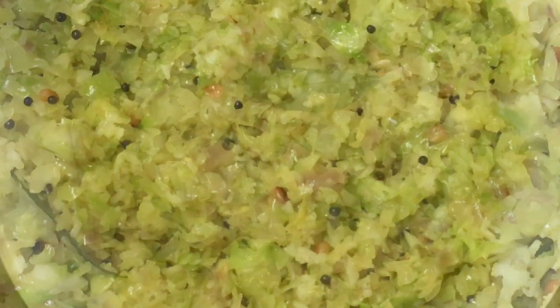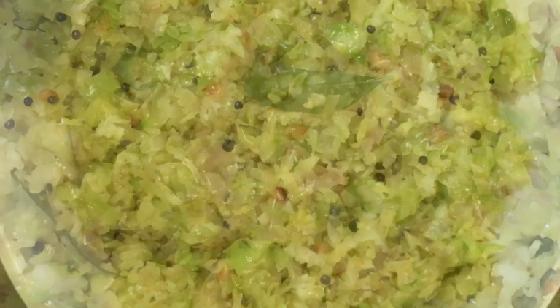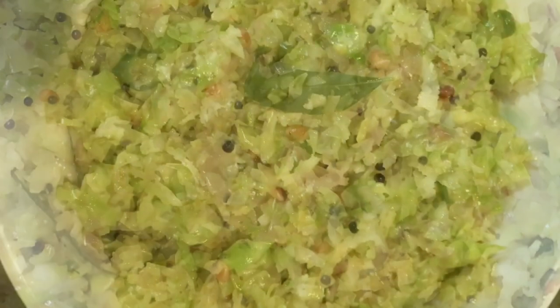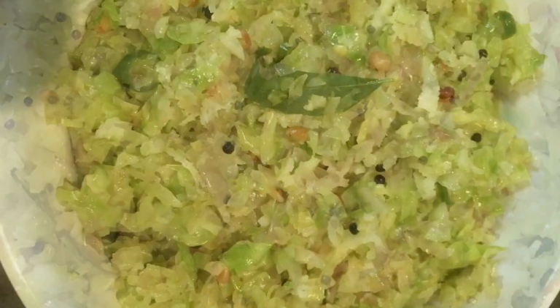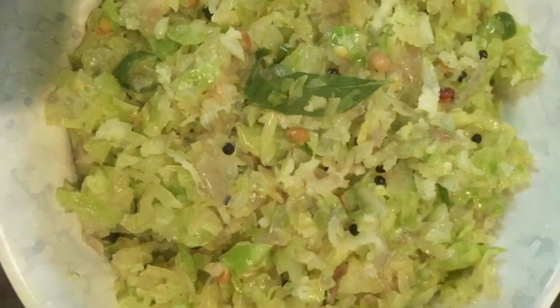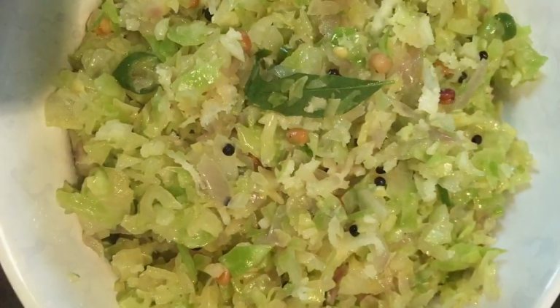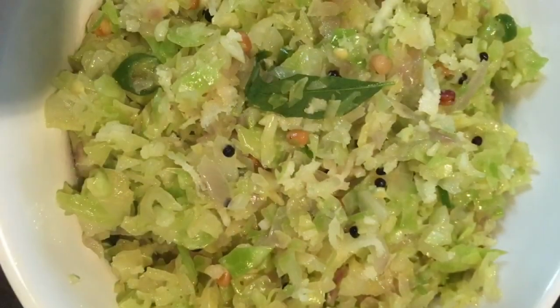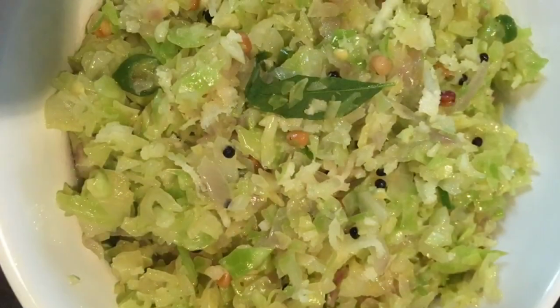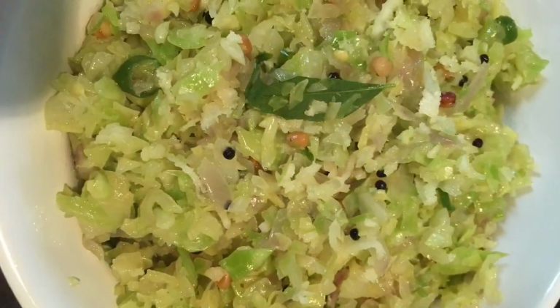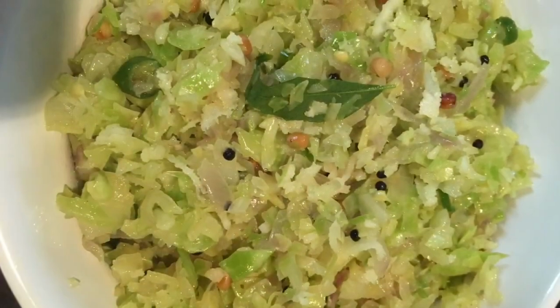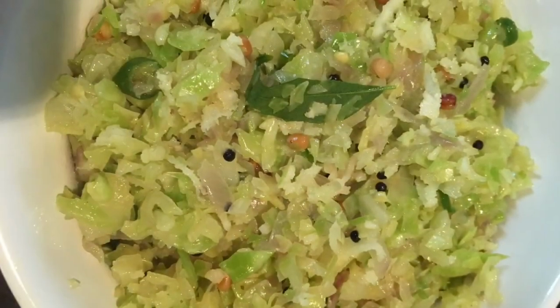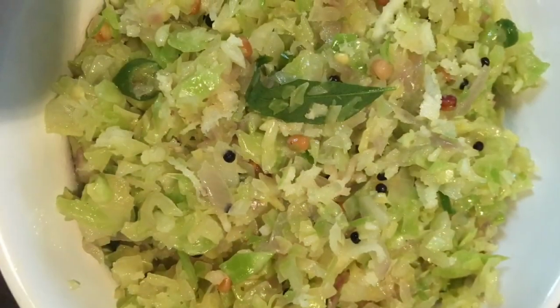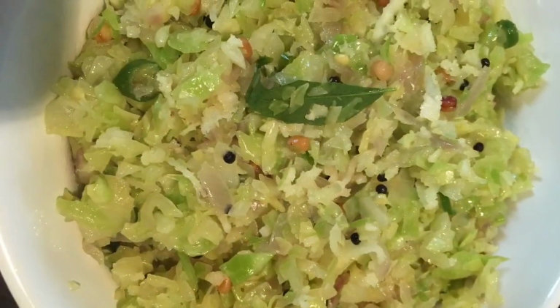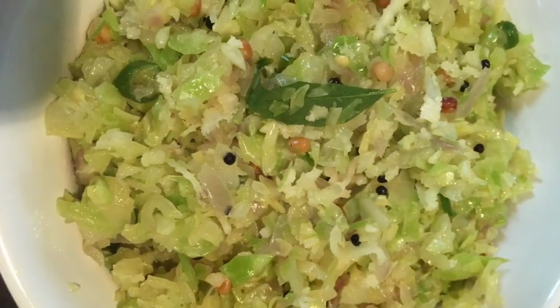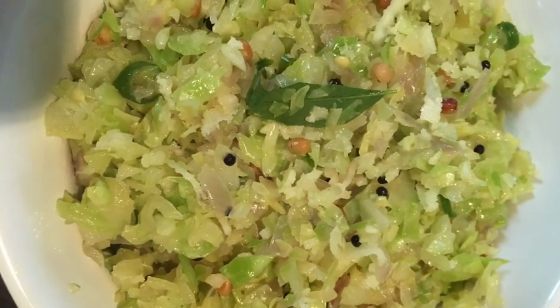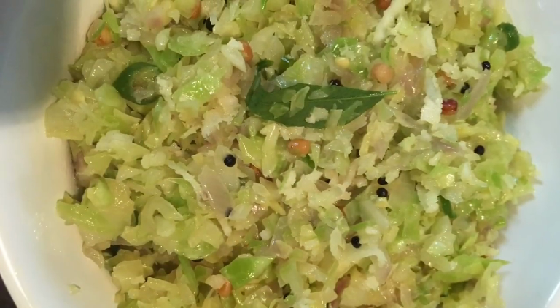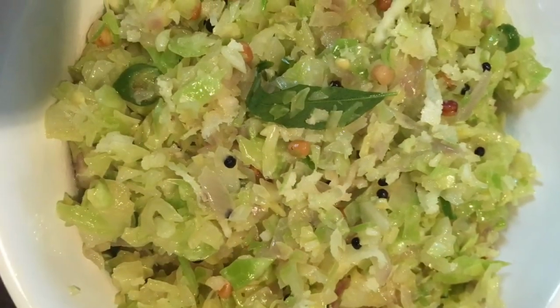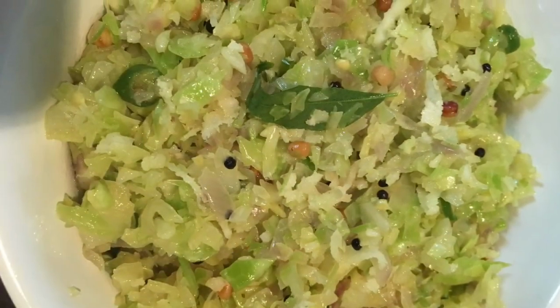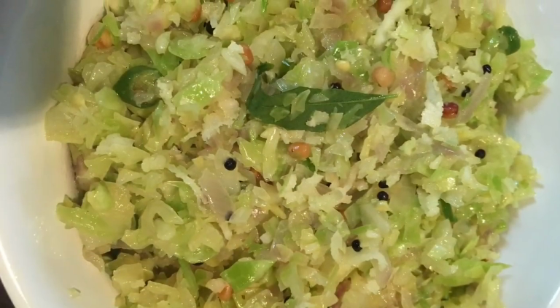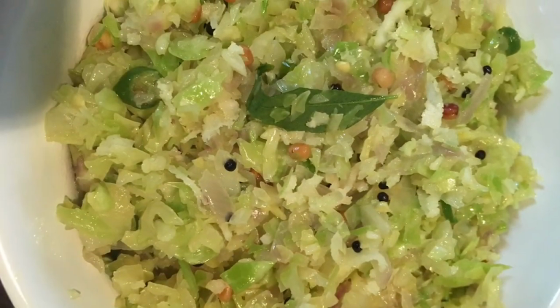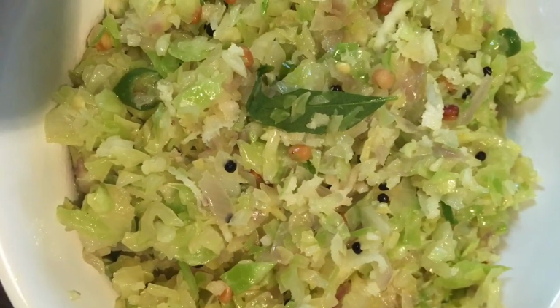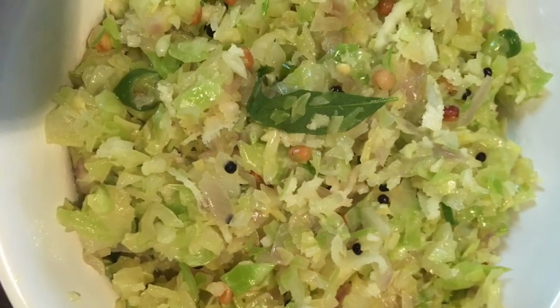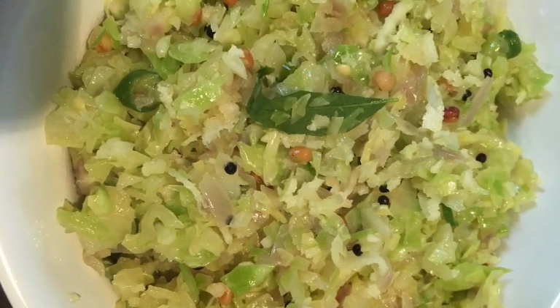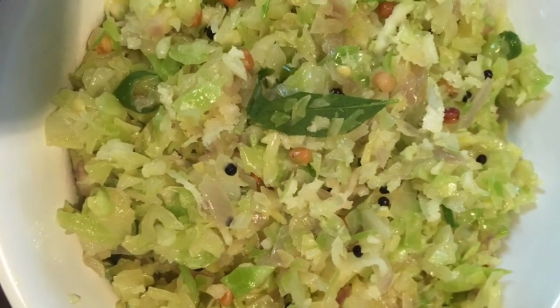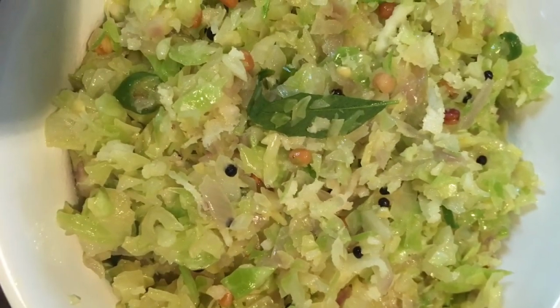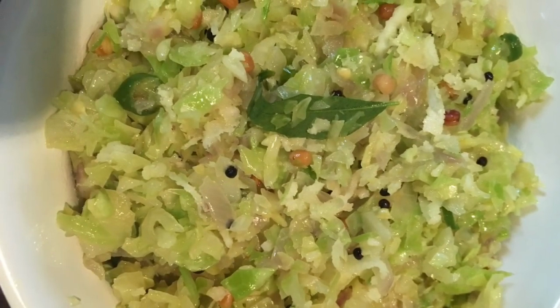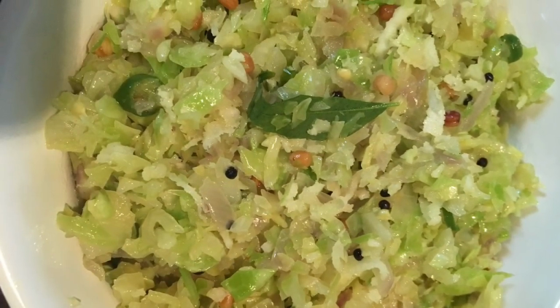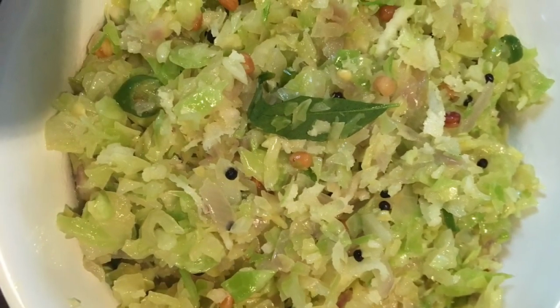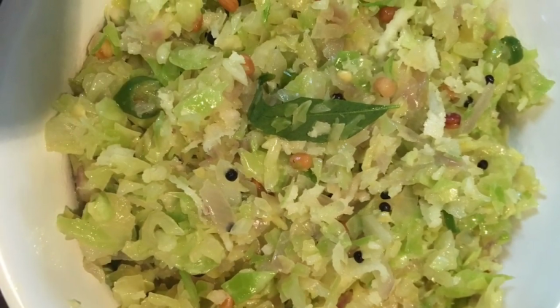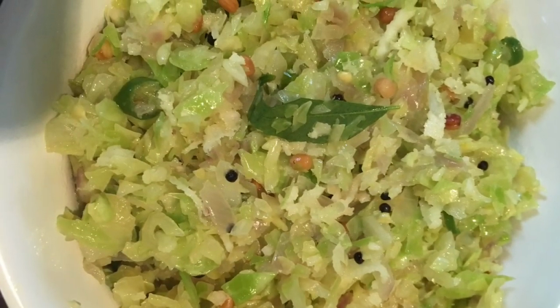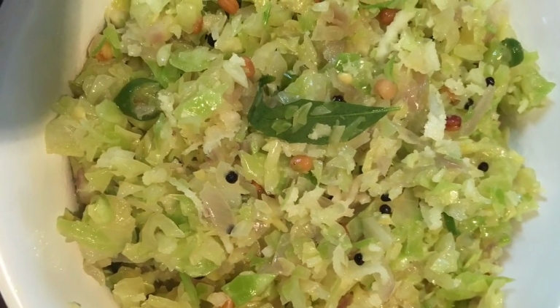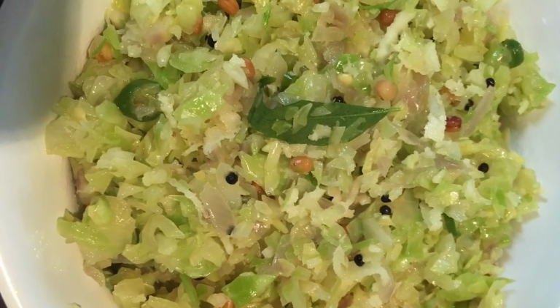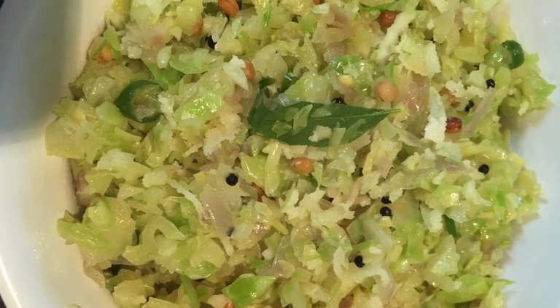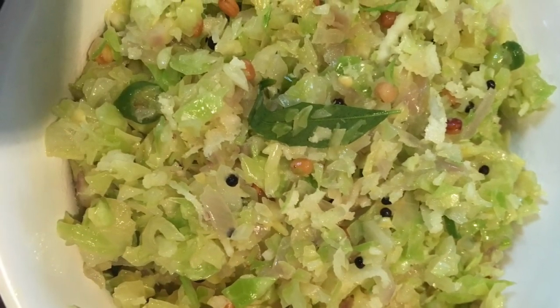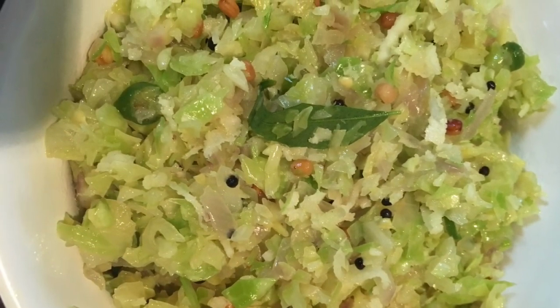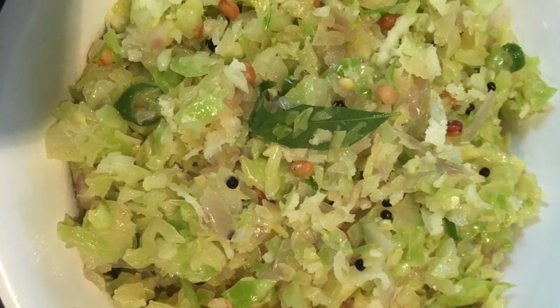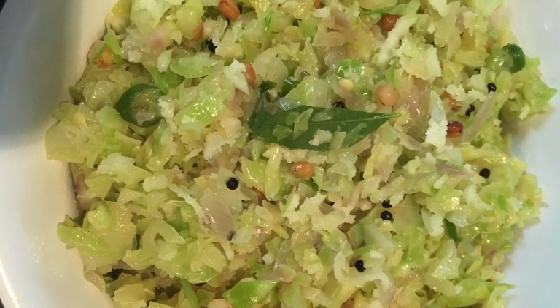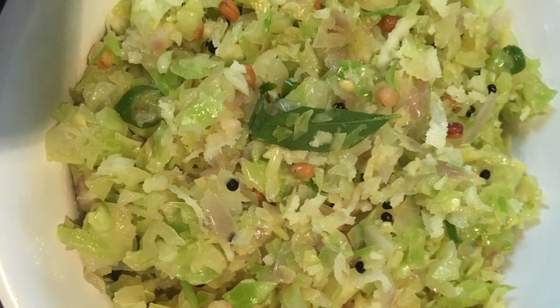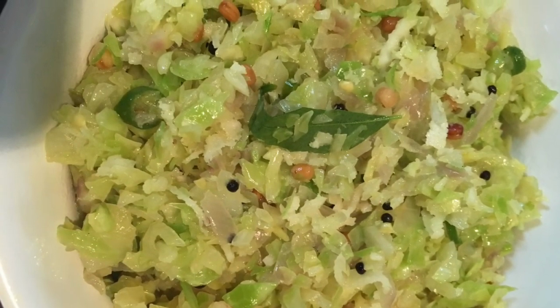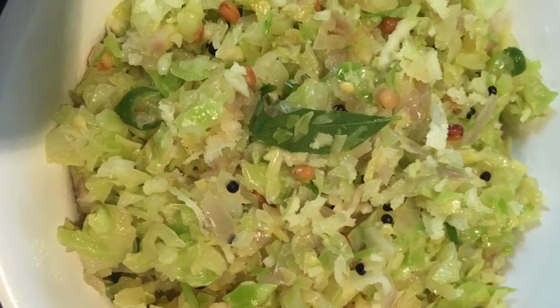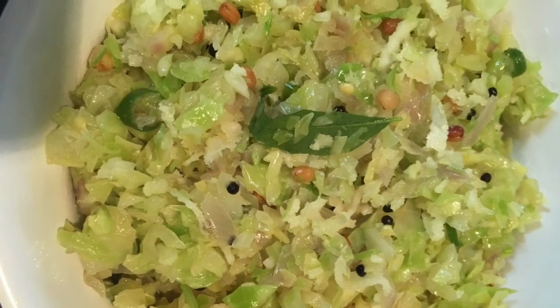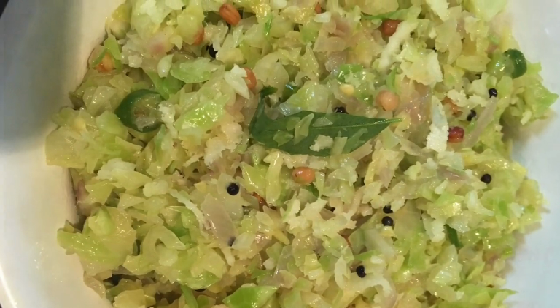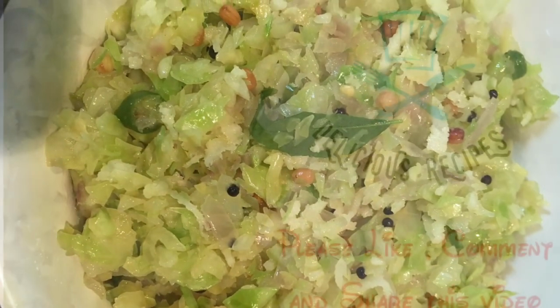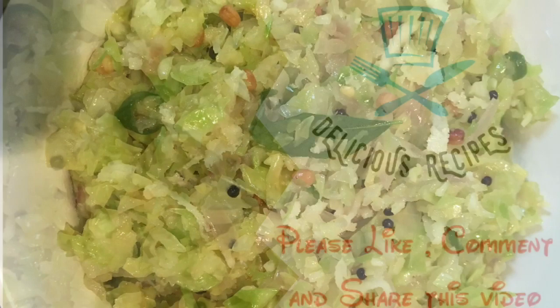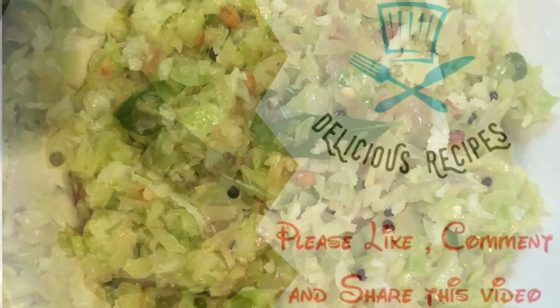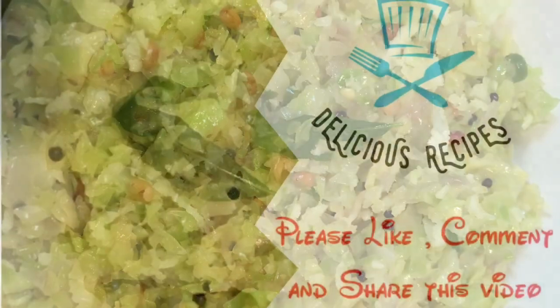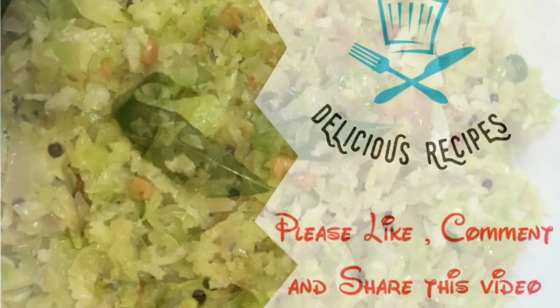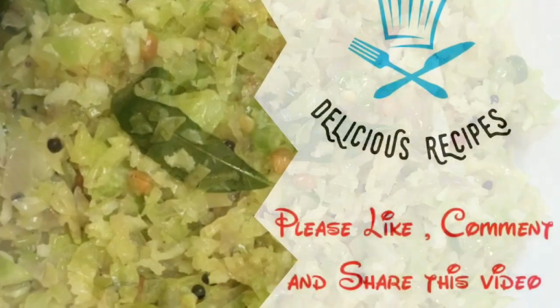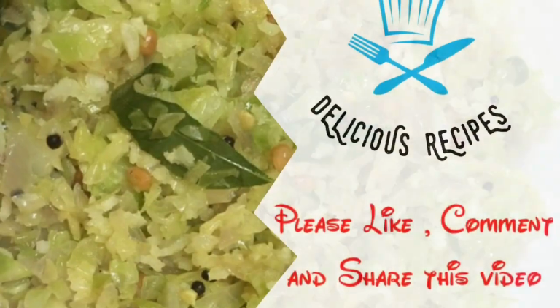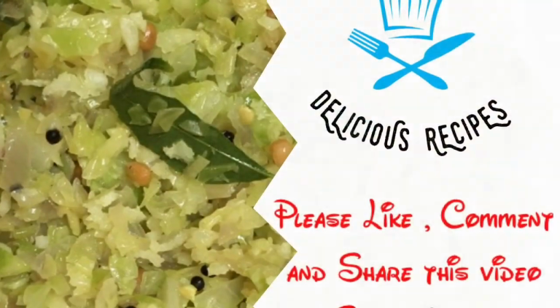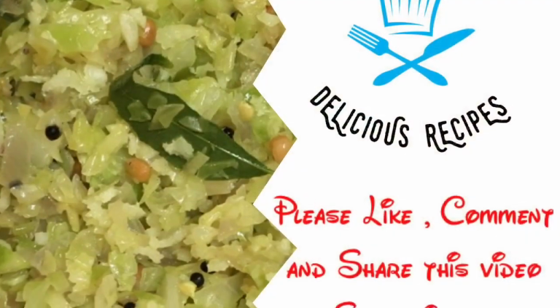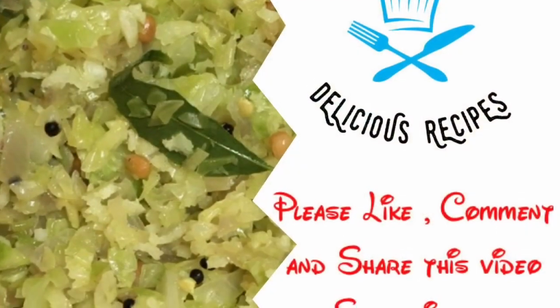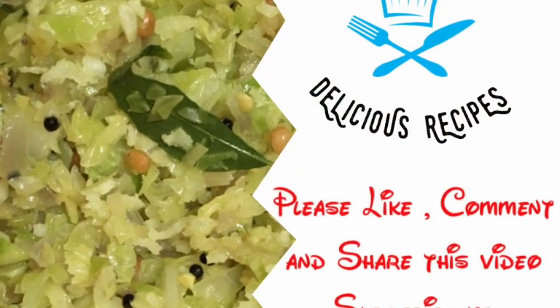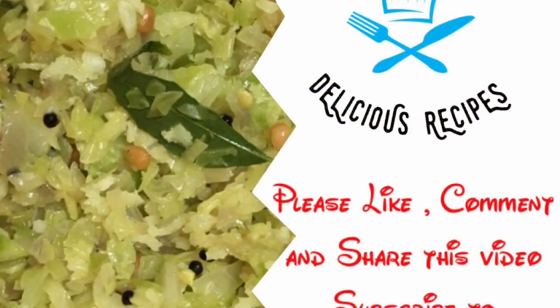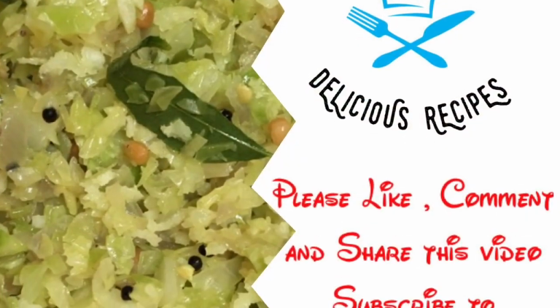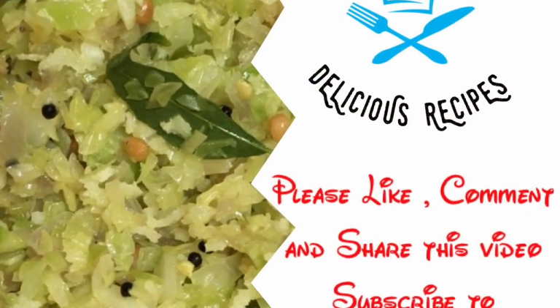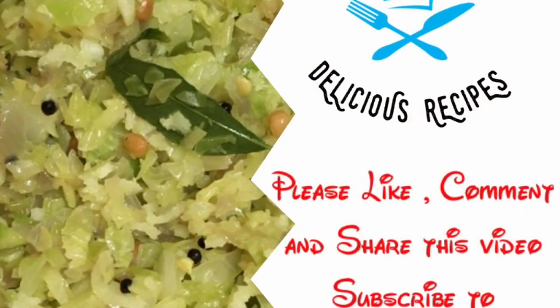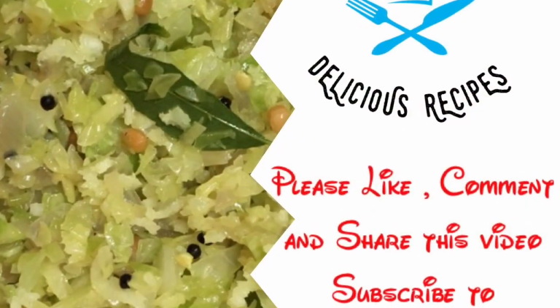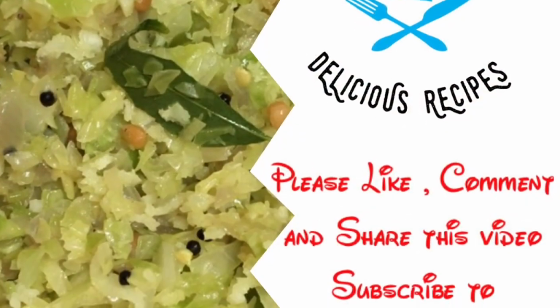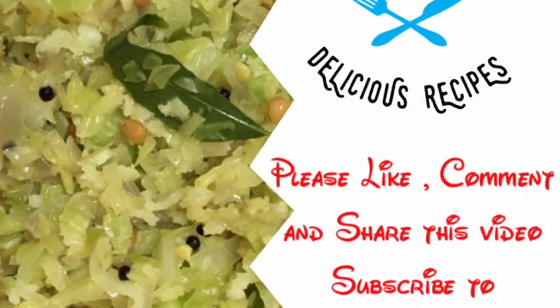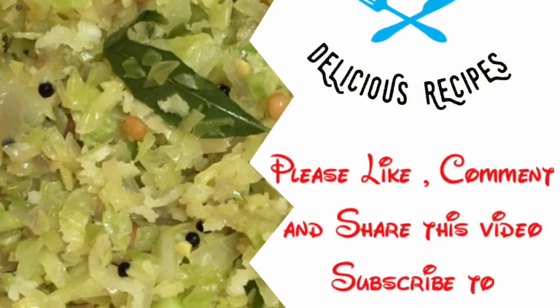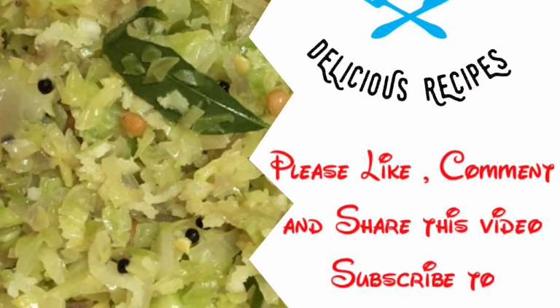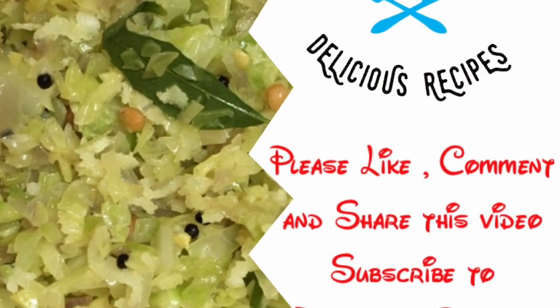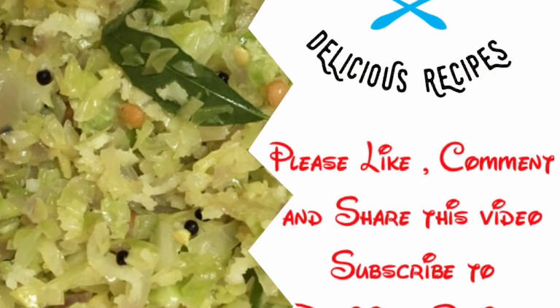Try this recipe! If you like this video, you can share it. Subscribe to my channel. Thank you for watching!